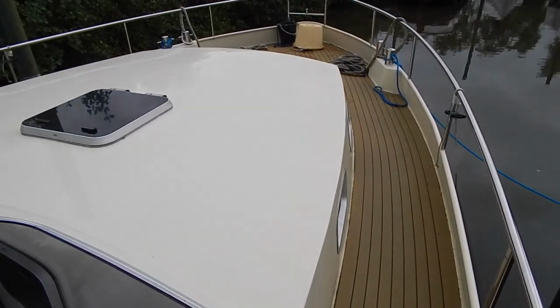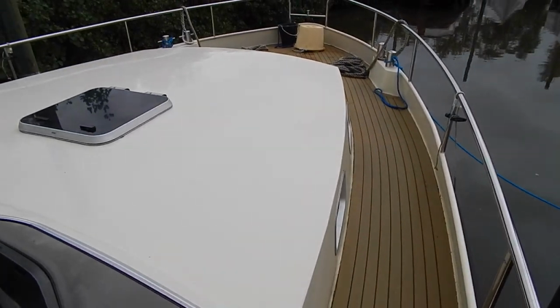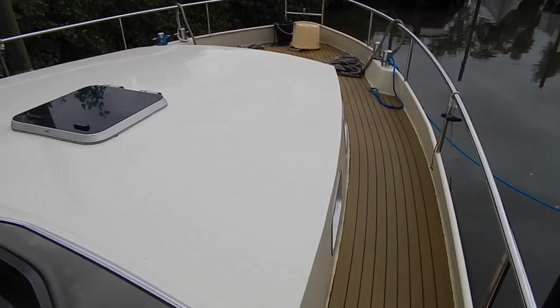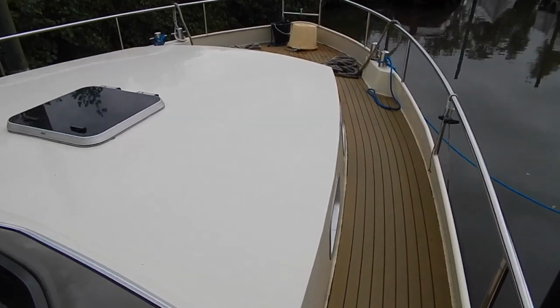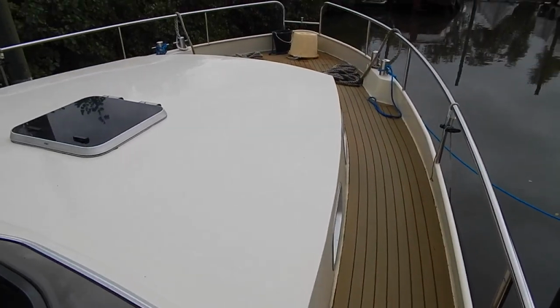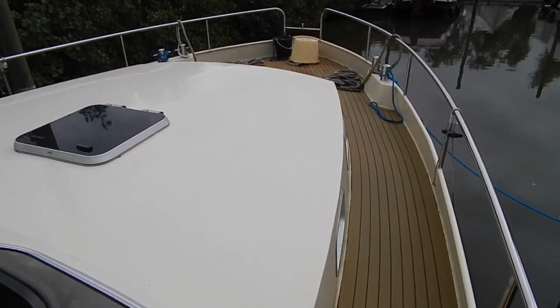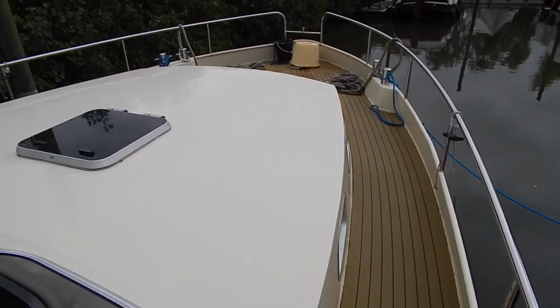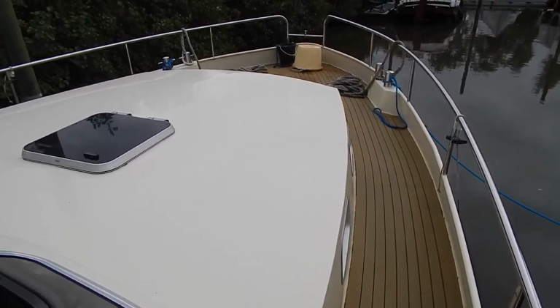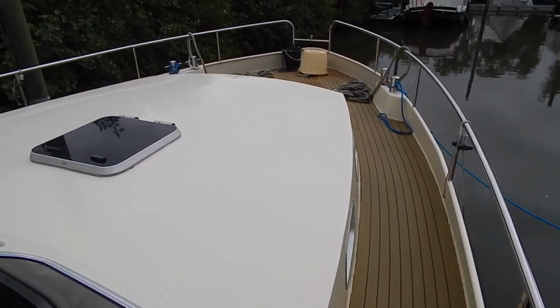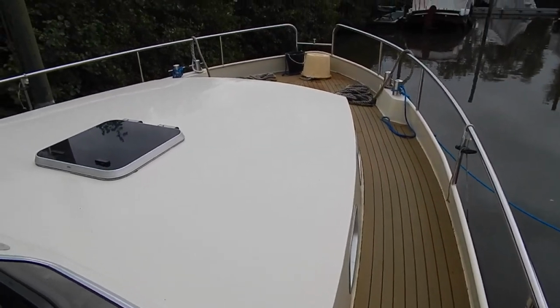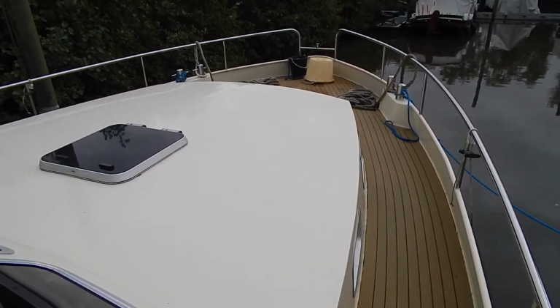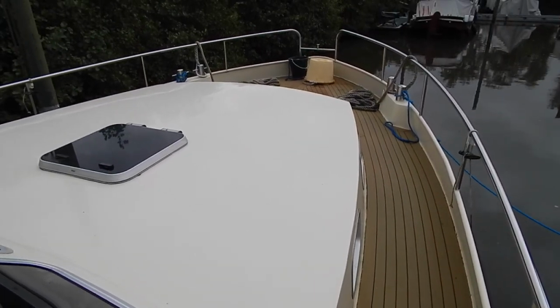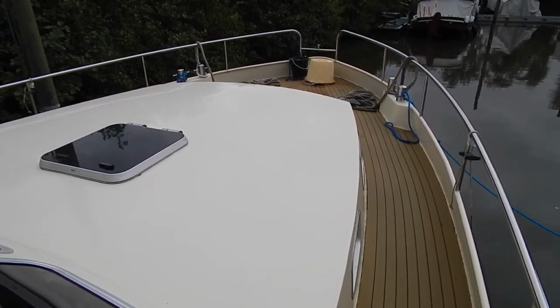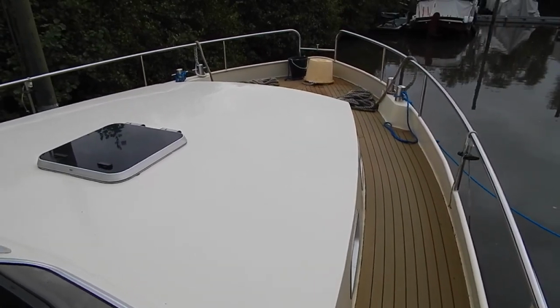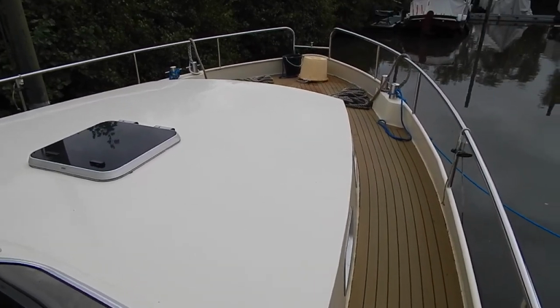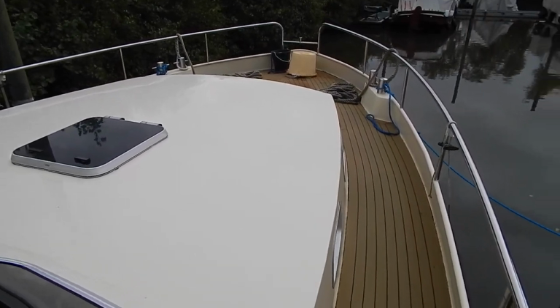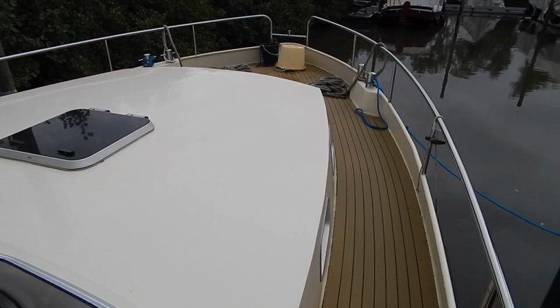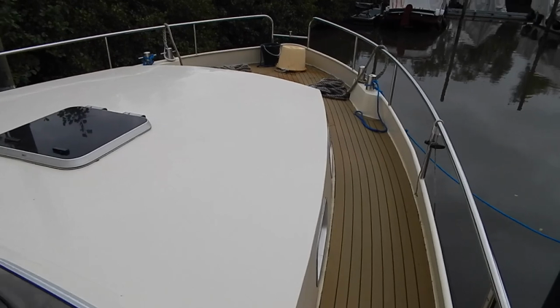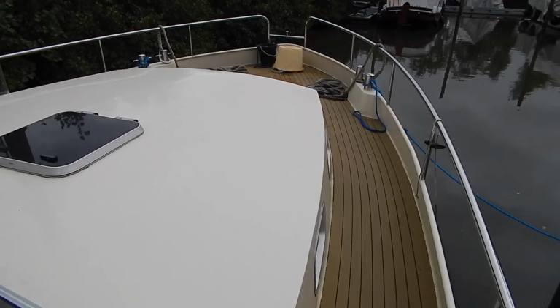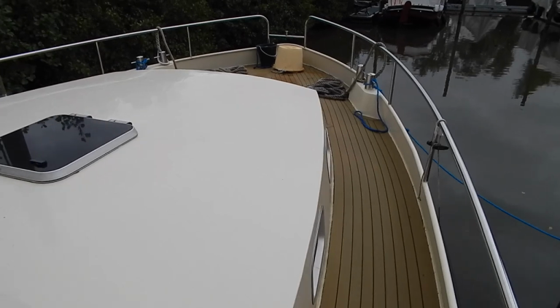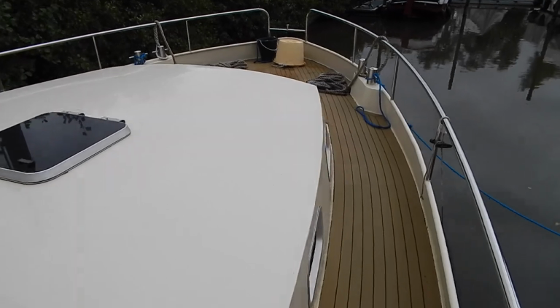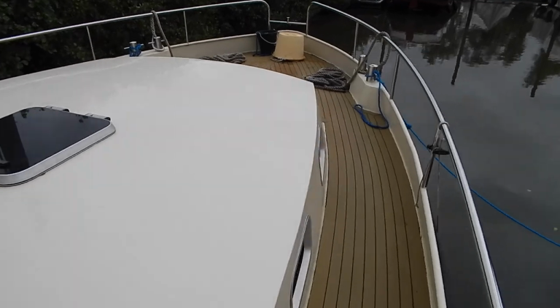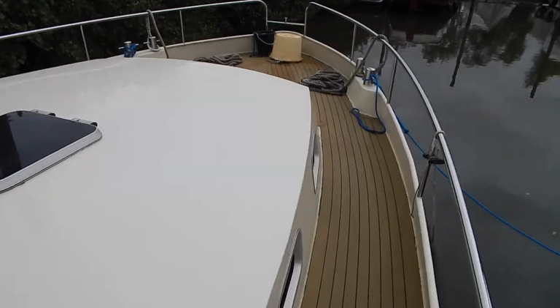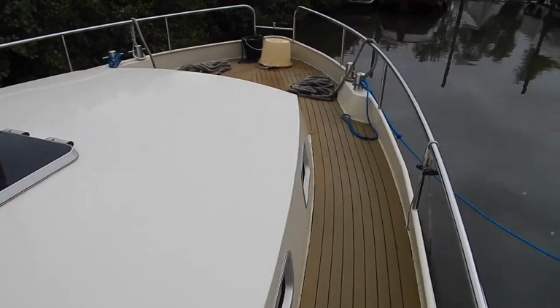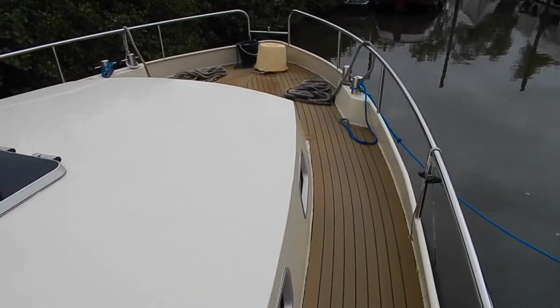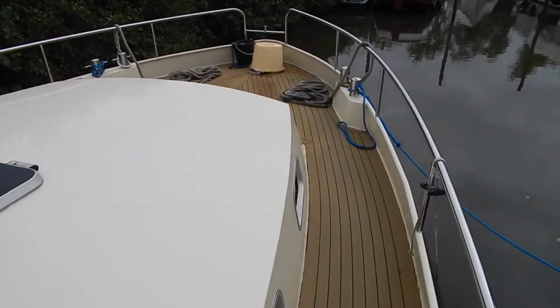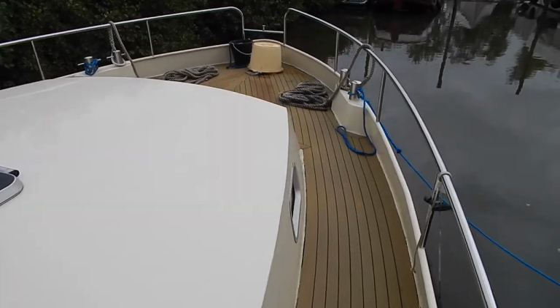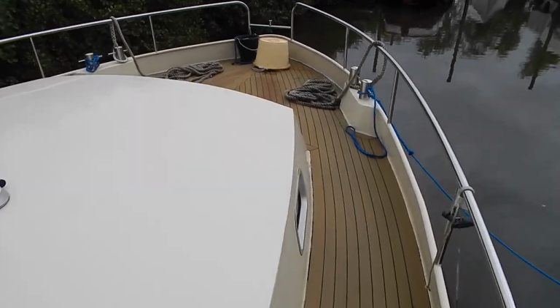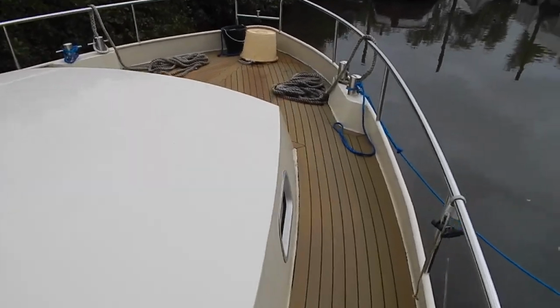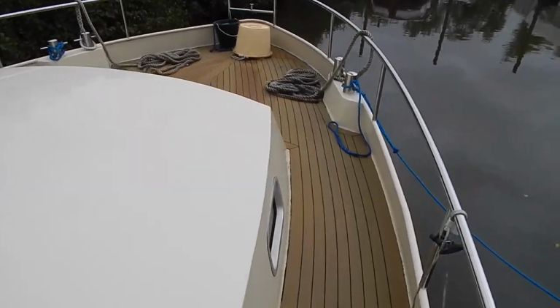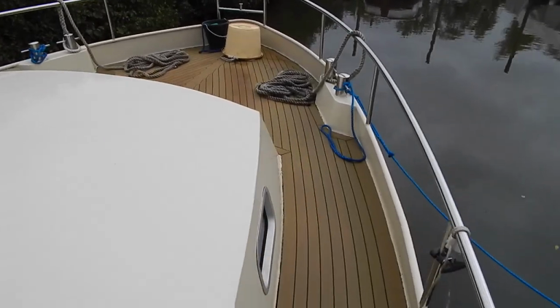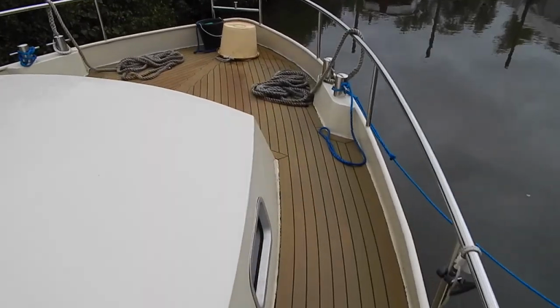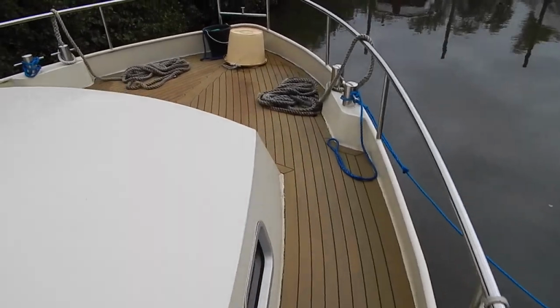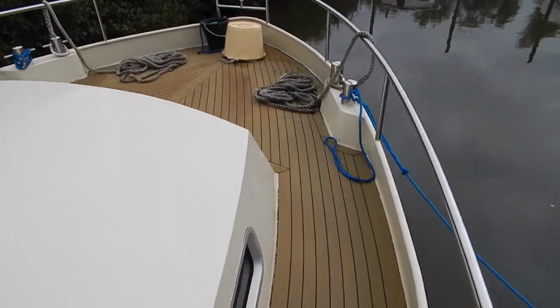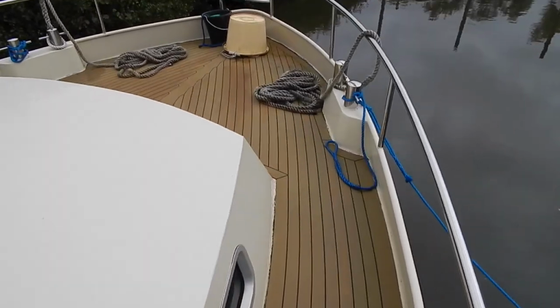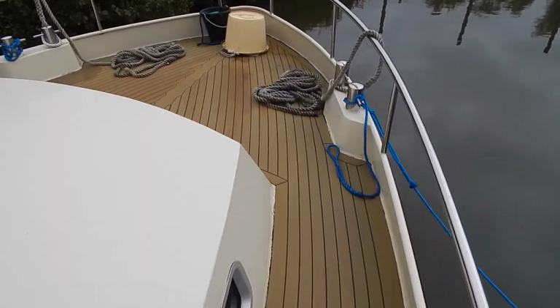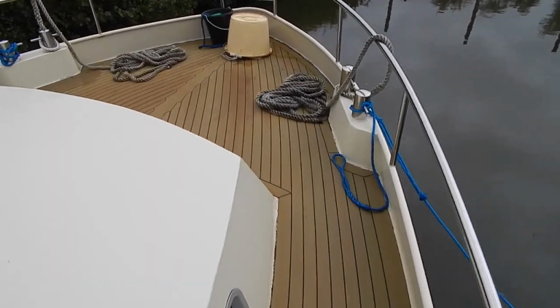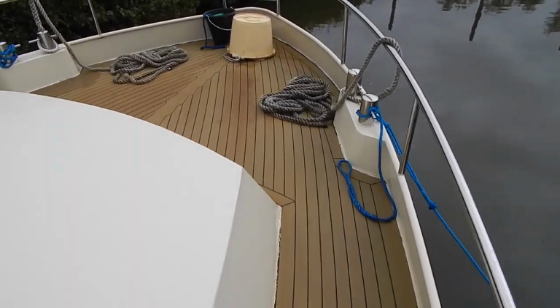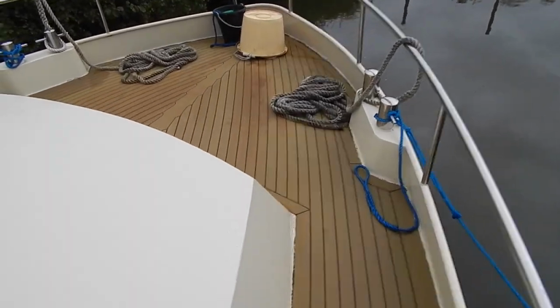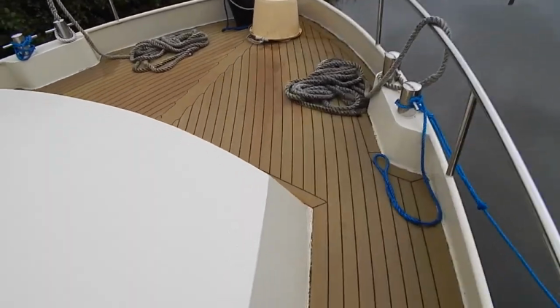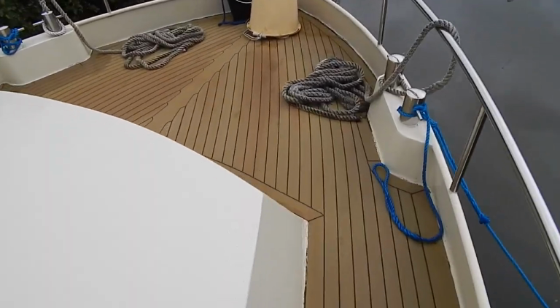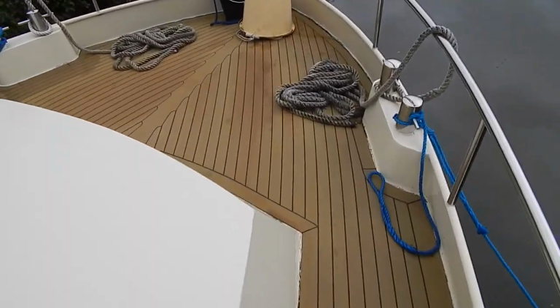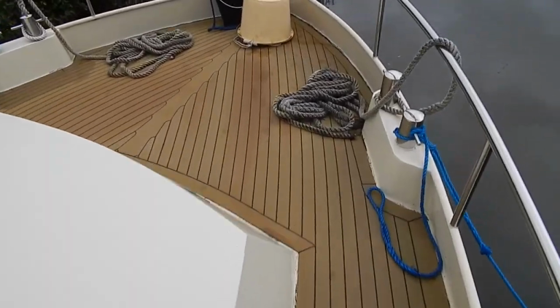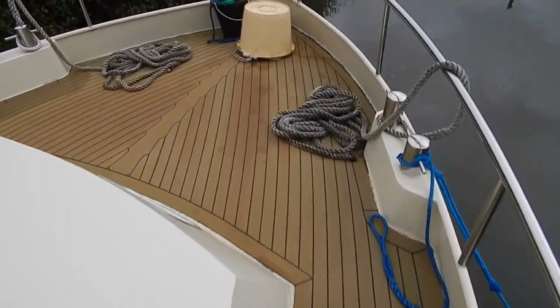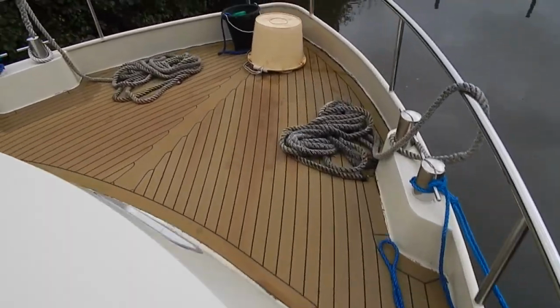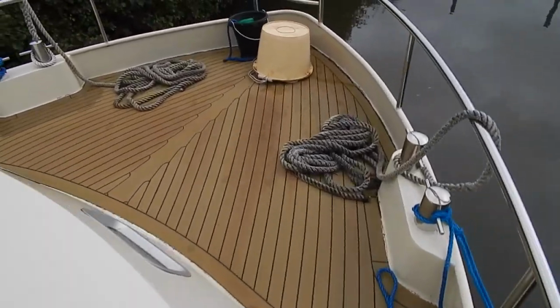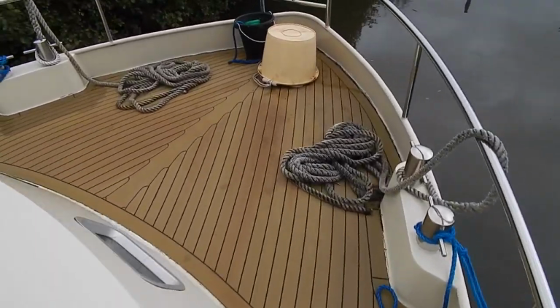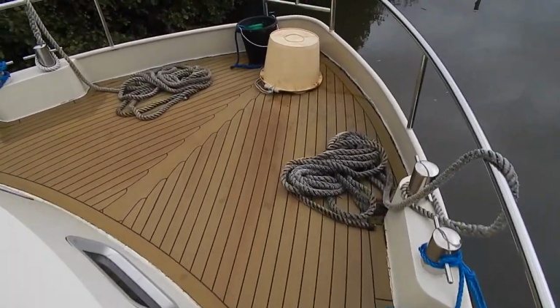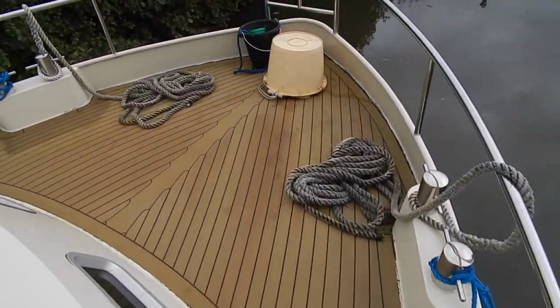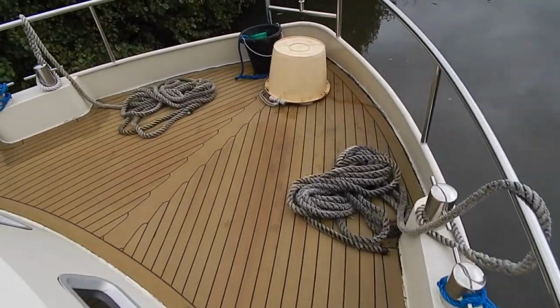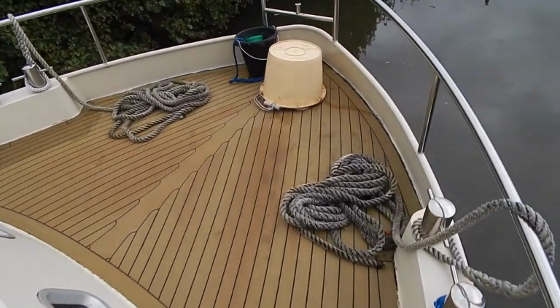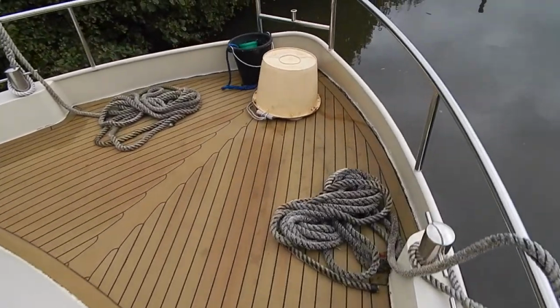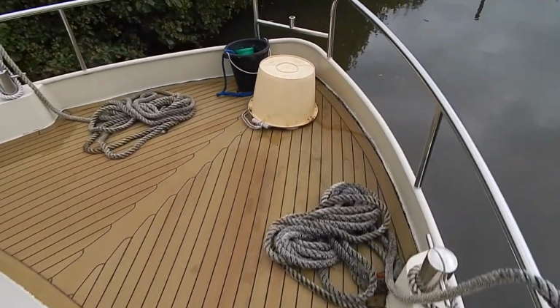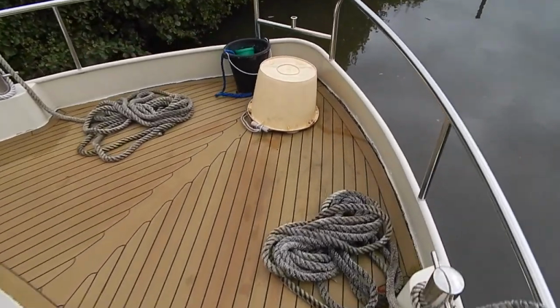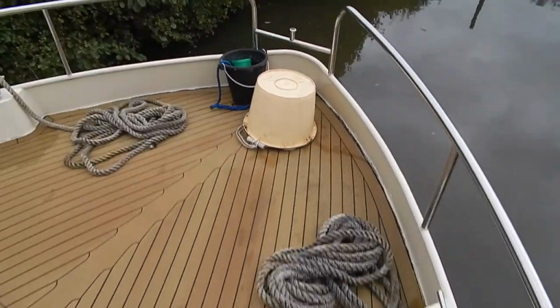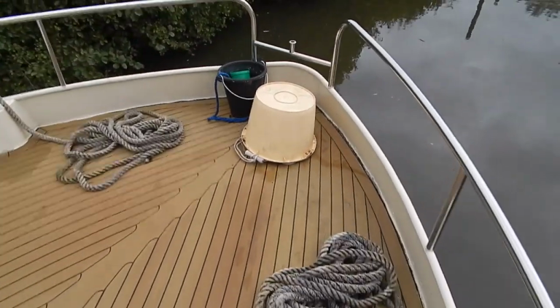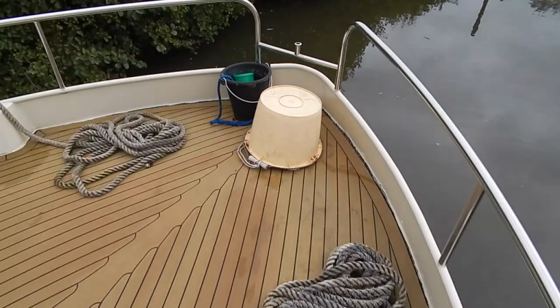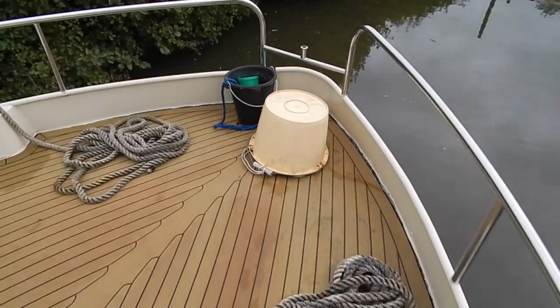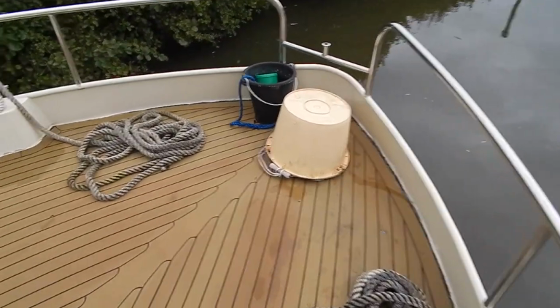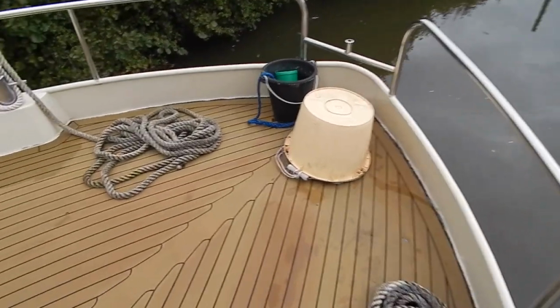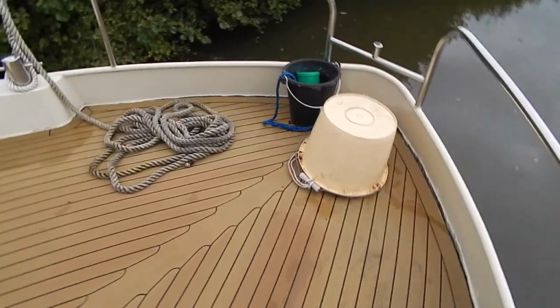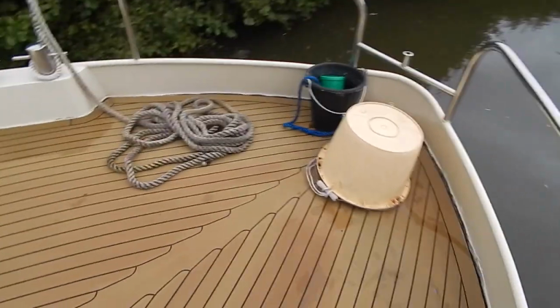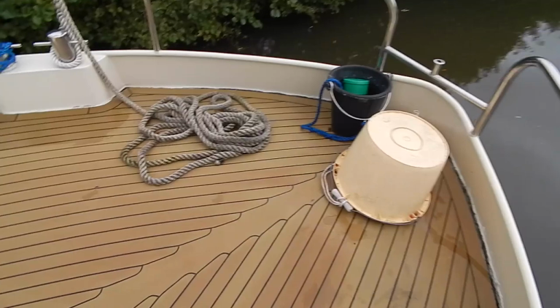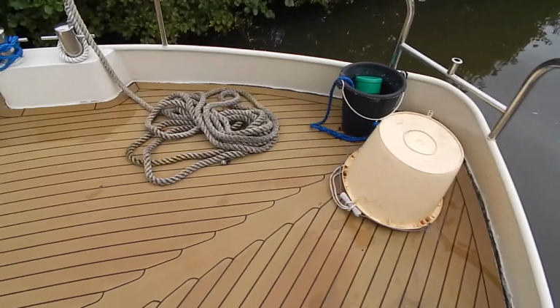These side decks are really wide, nice and comfortable. It's very comfortable and it's very large.